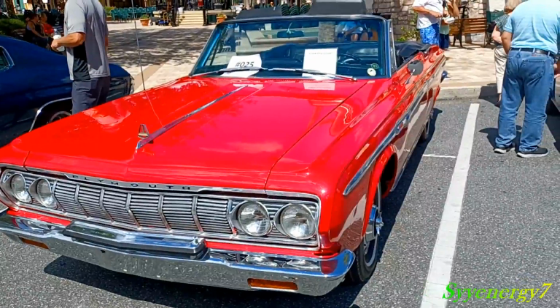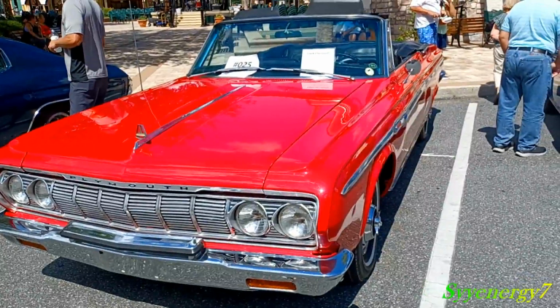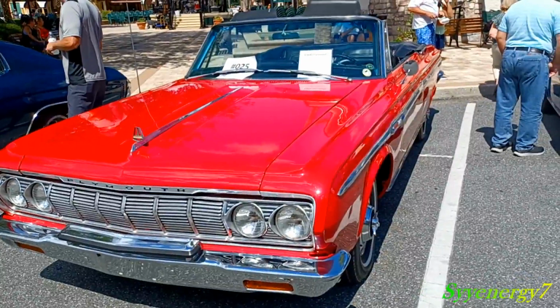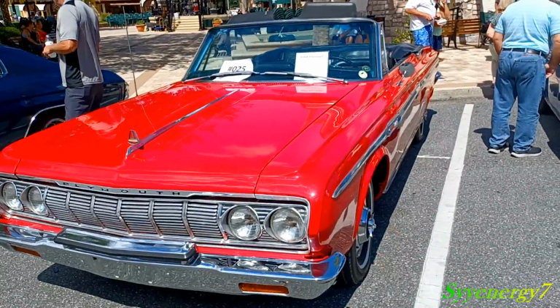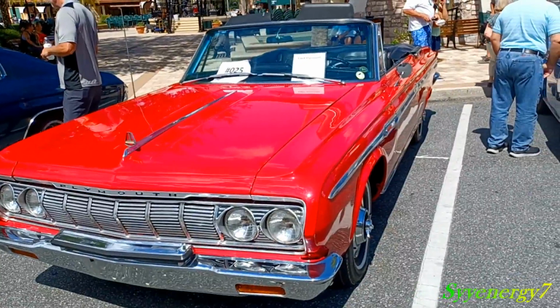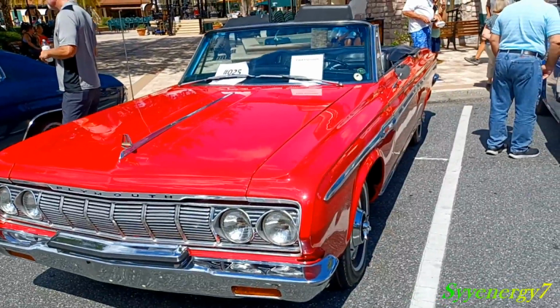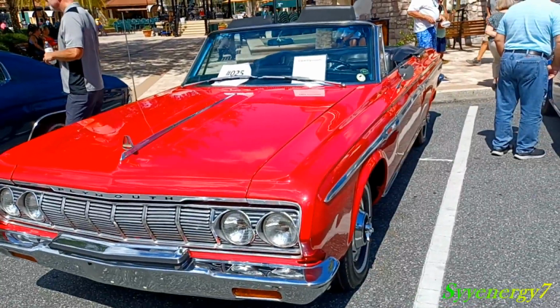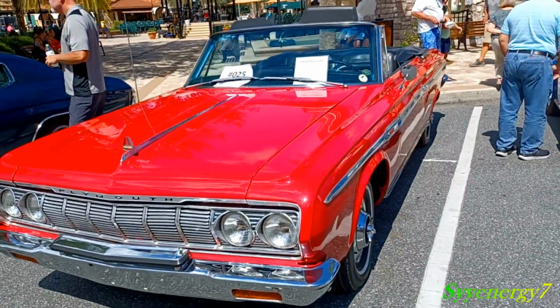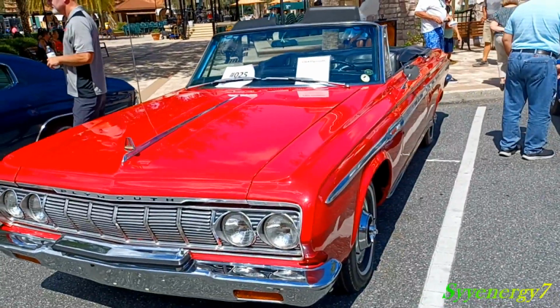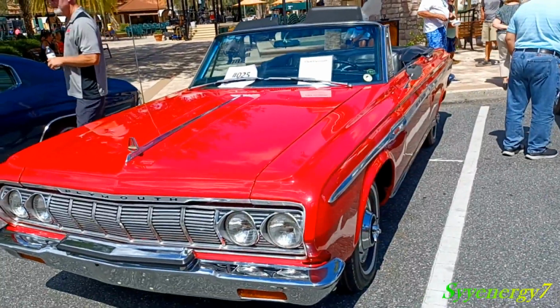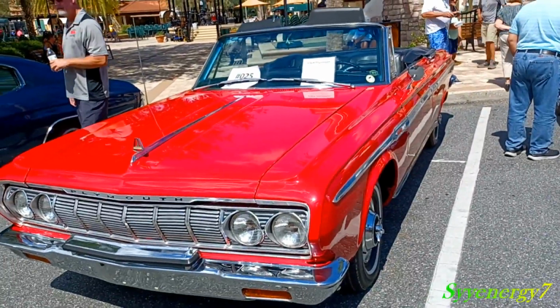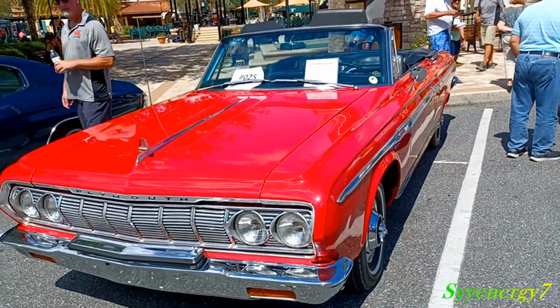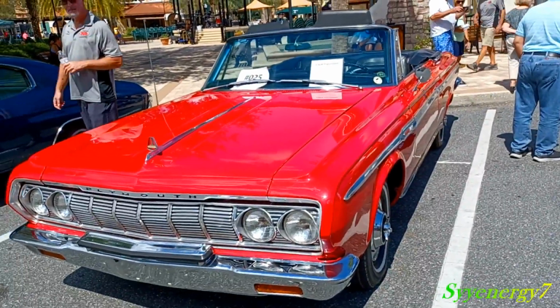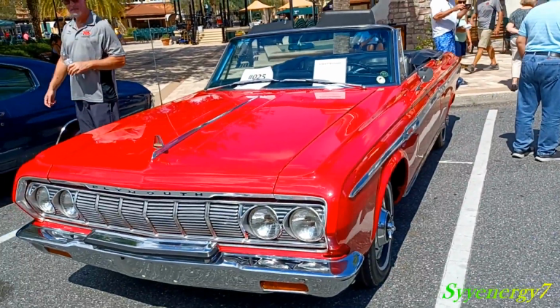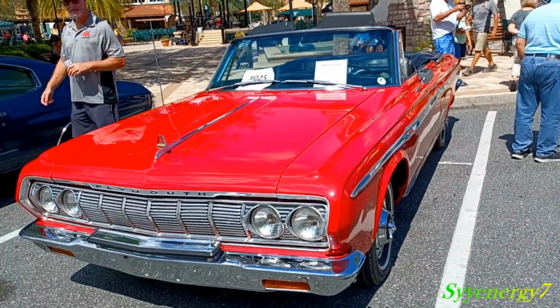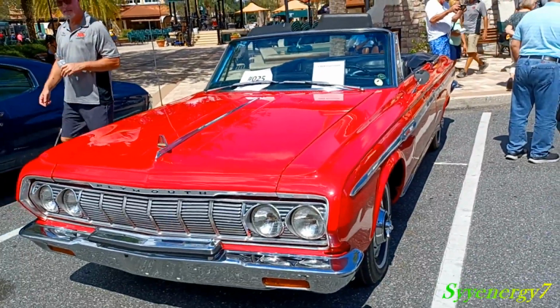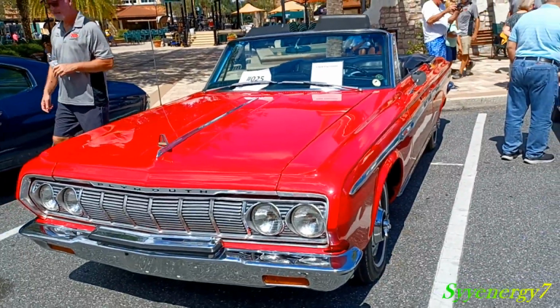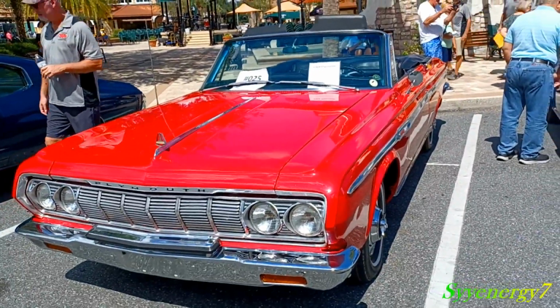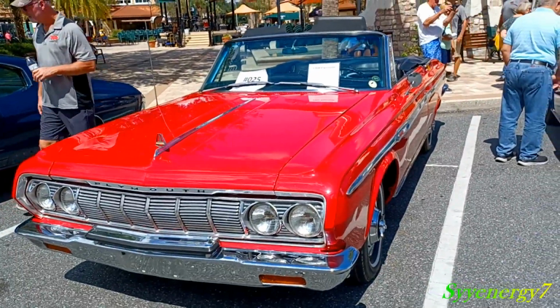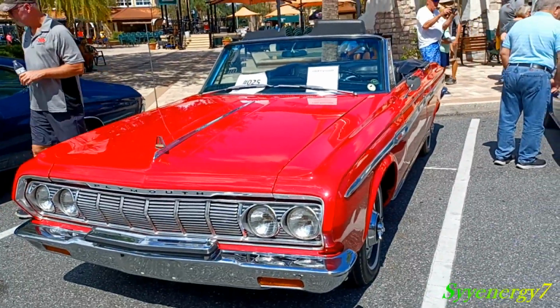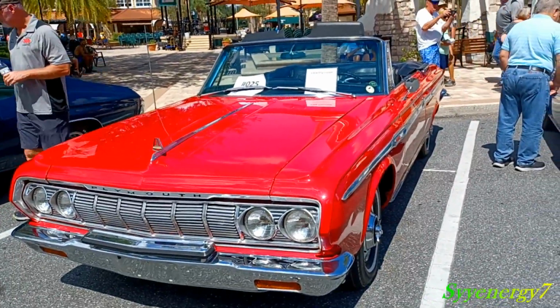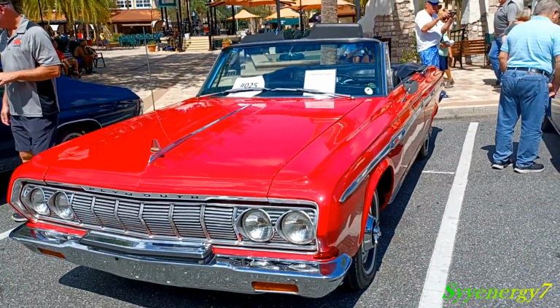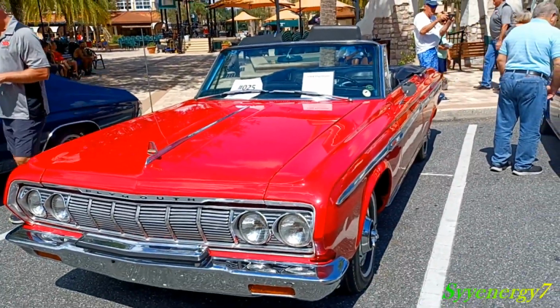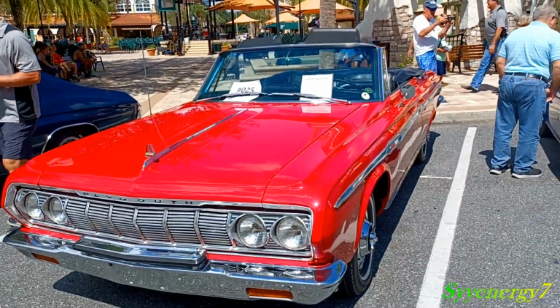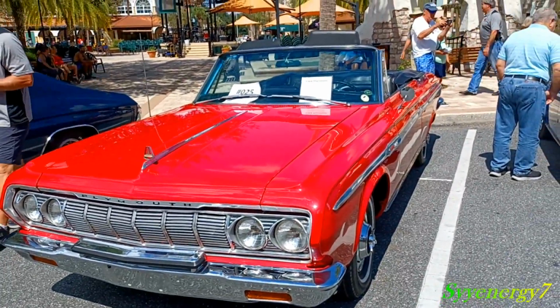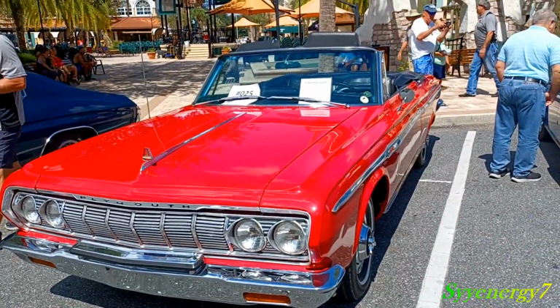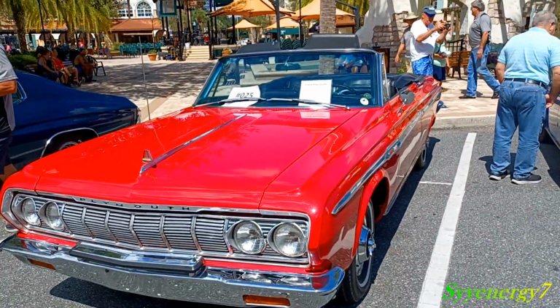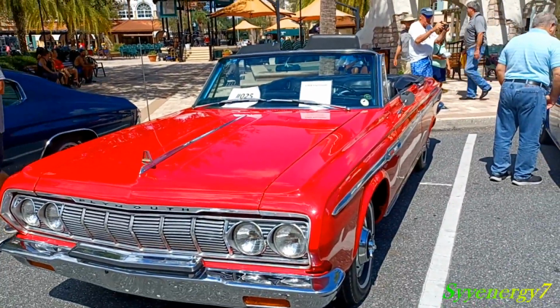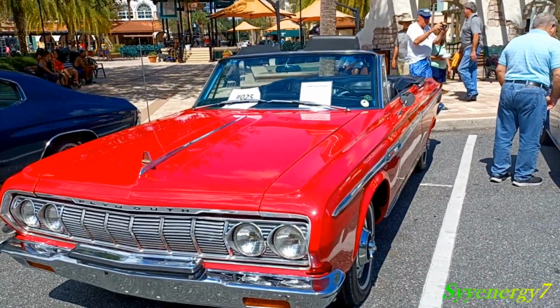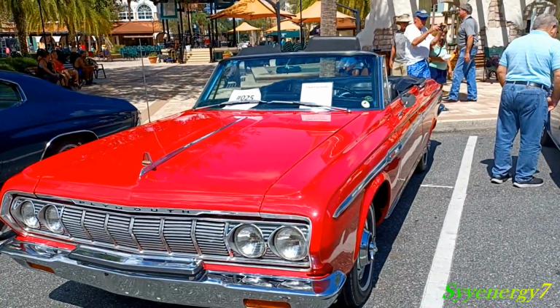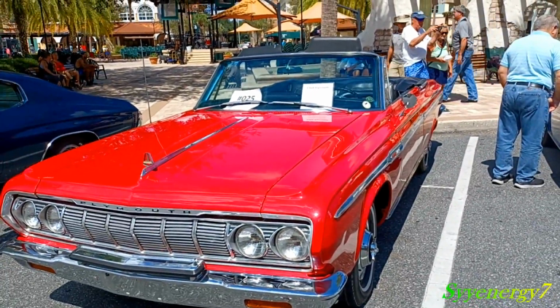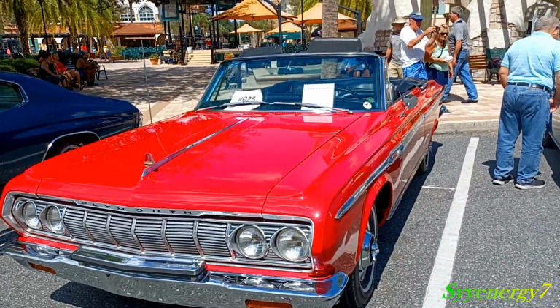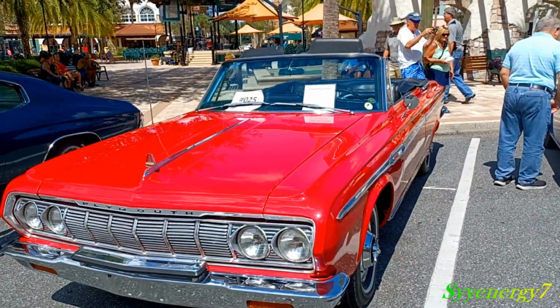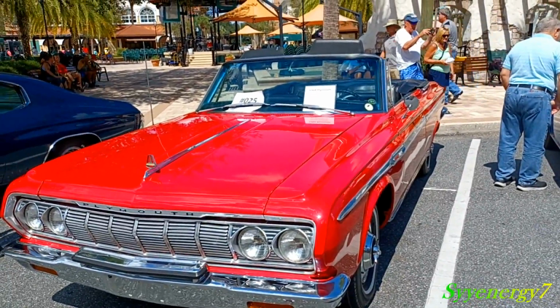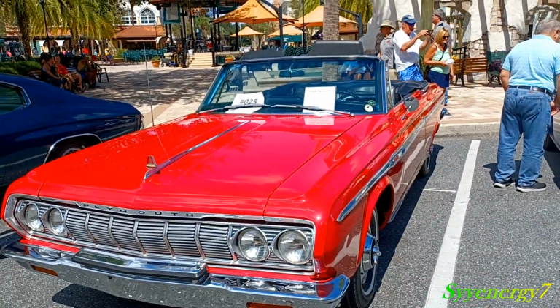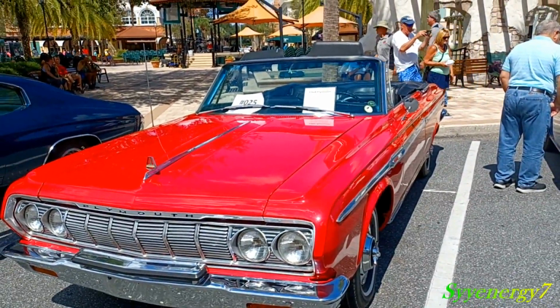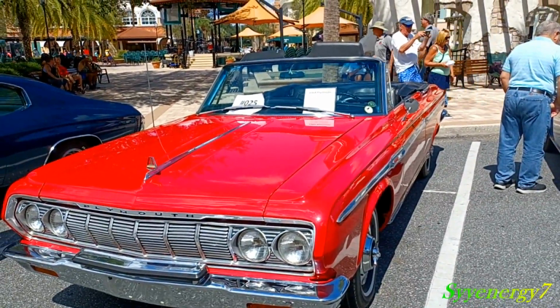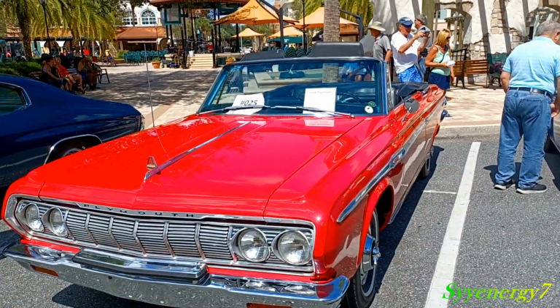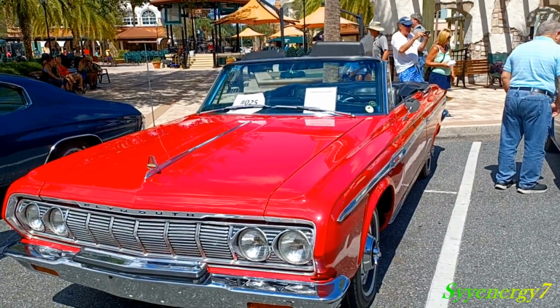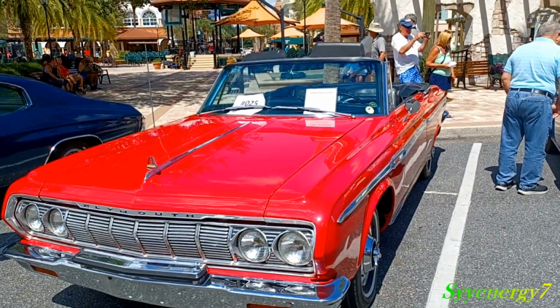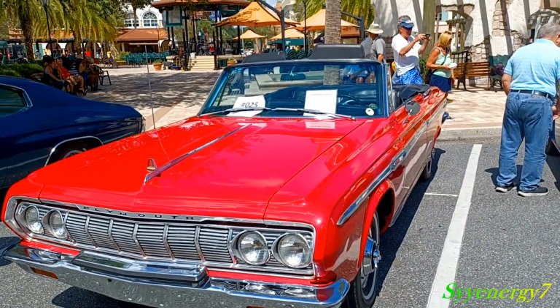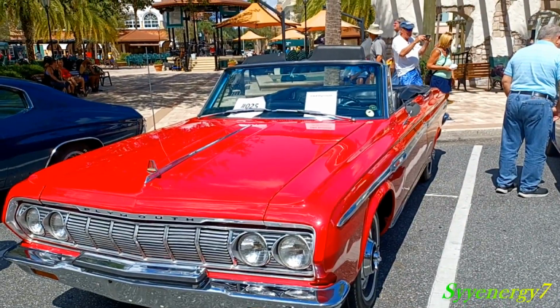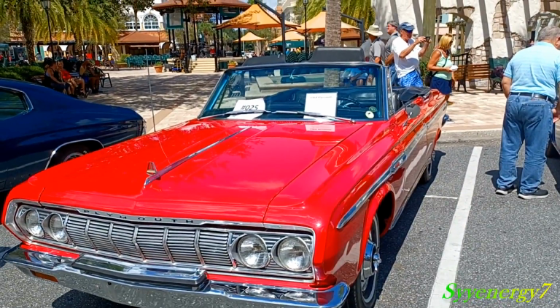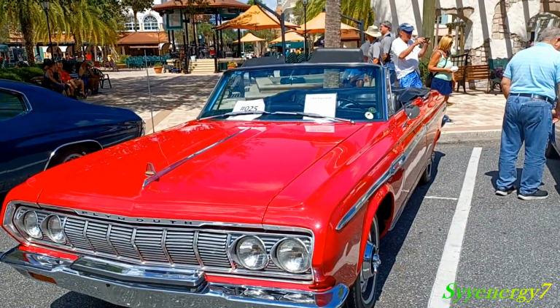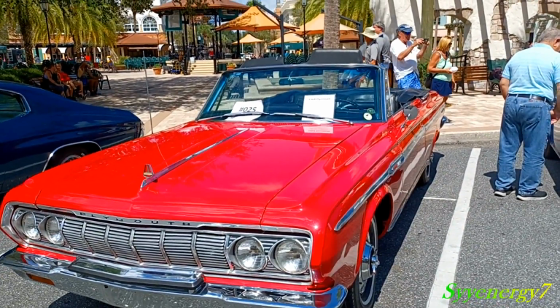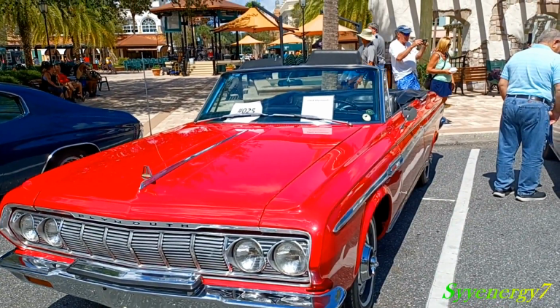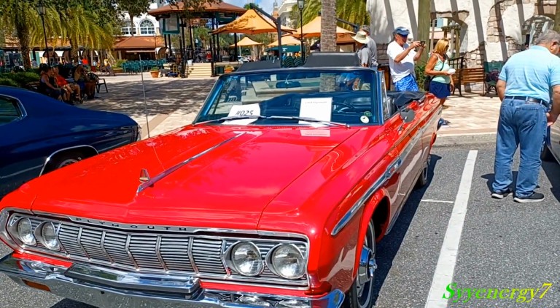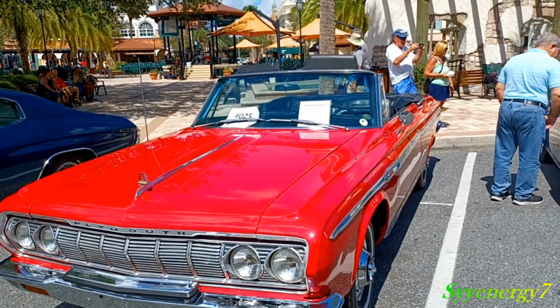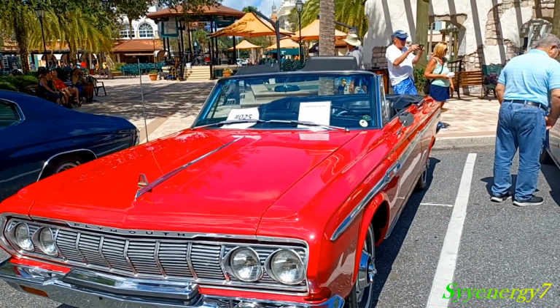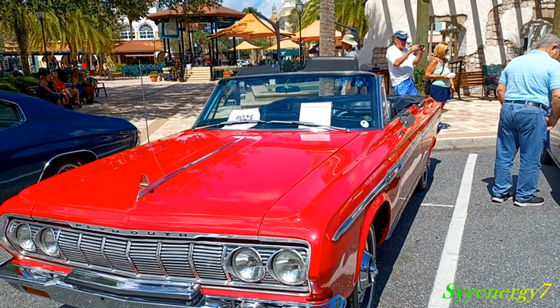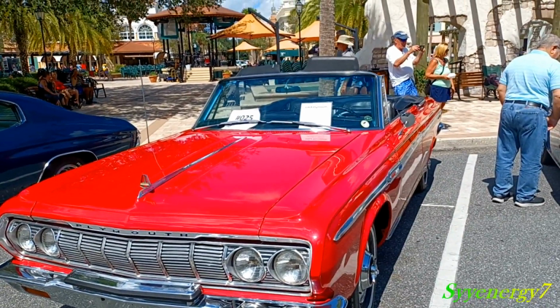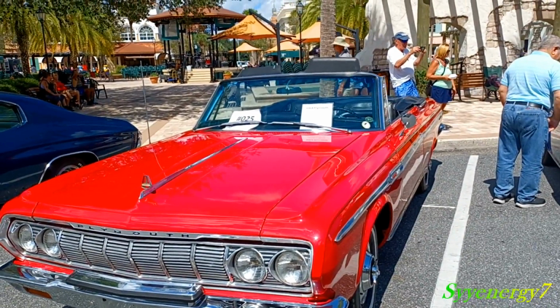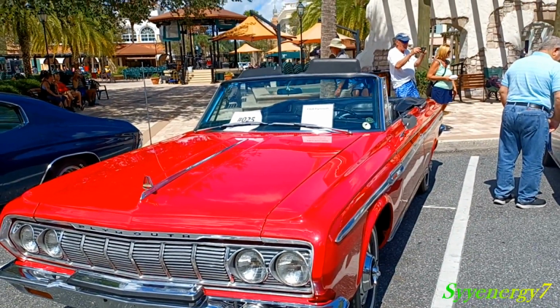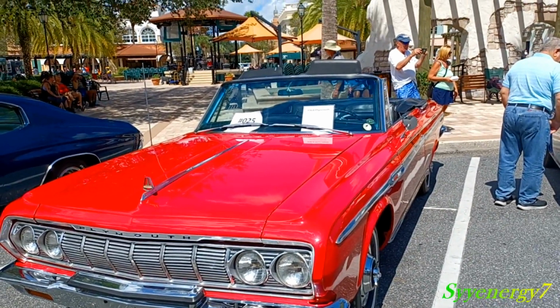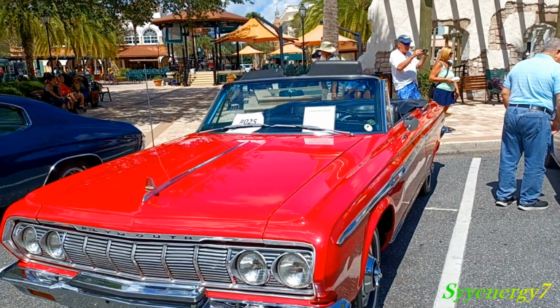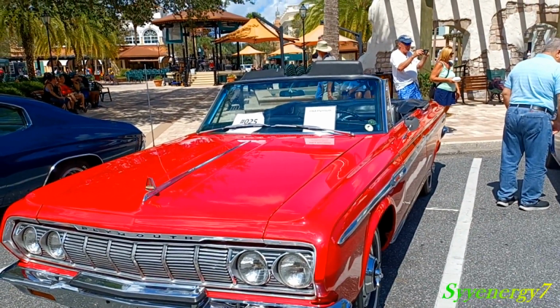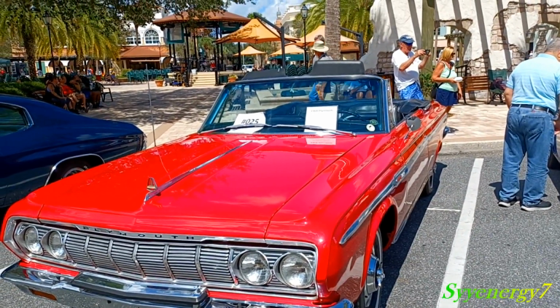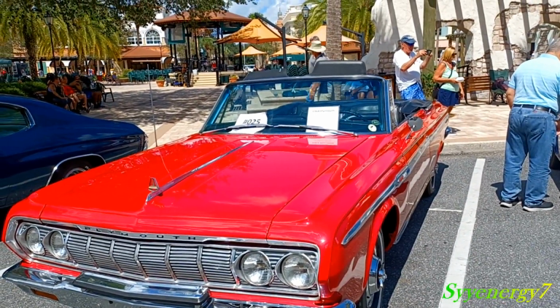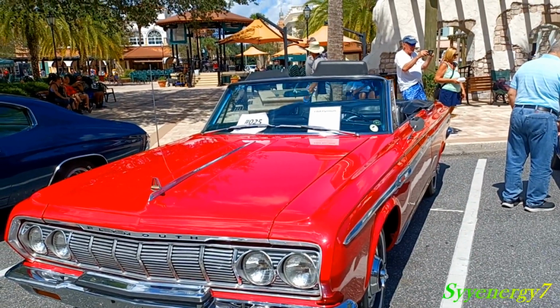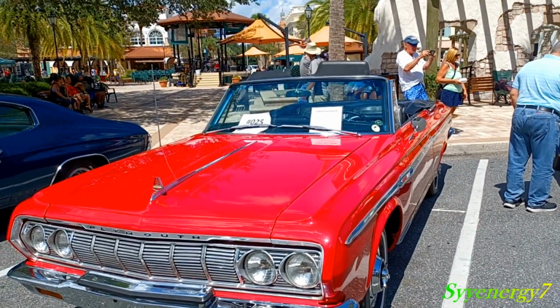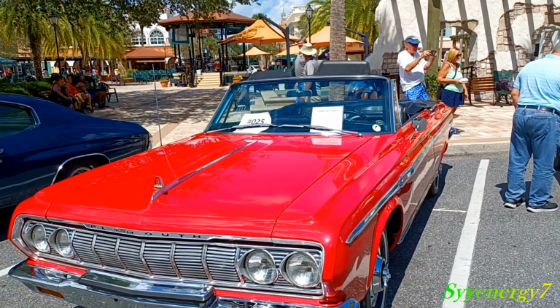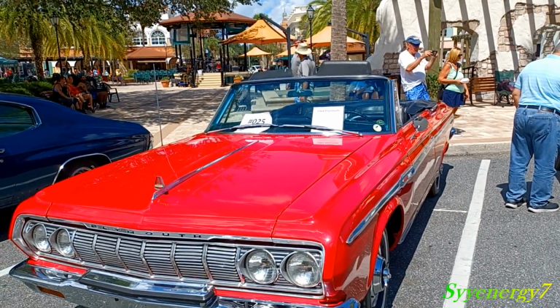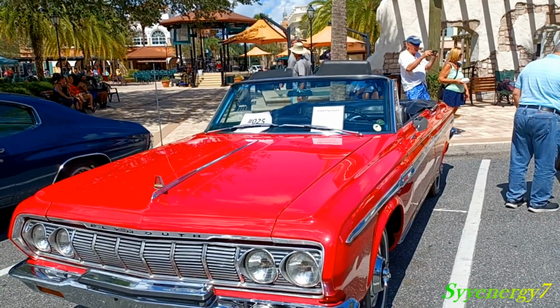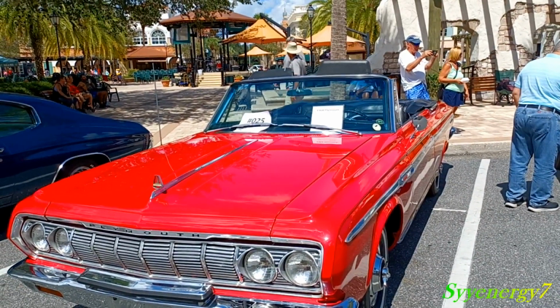This is a '64 Plymouth Sport Fury — which has been a luxury Fury — Sport Fury, with a 383 and a 727 Torque Flight.